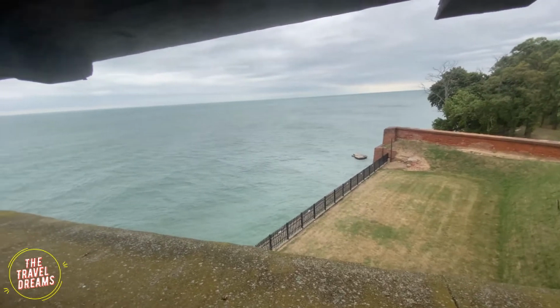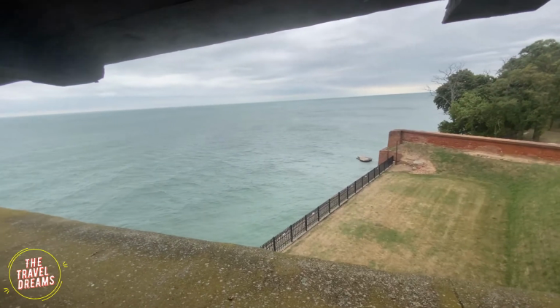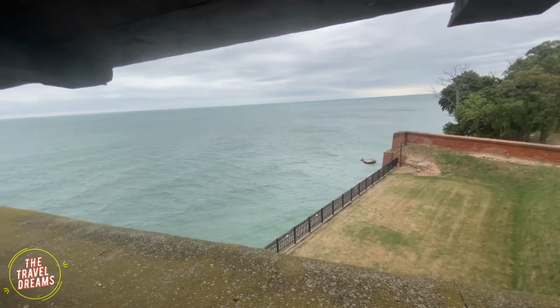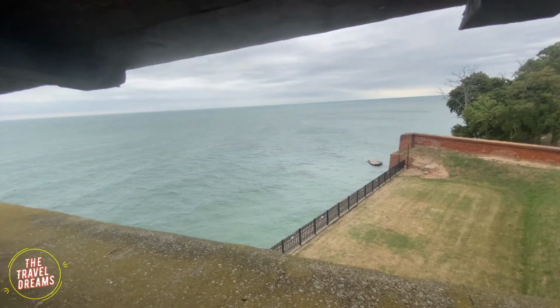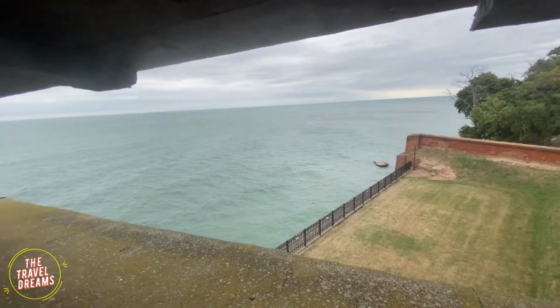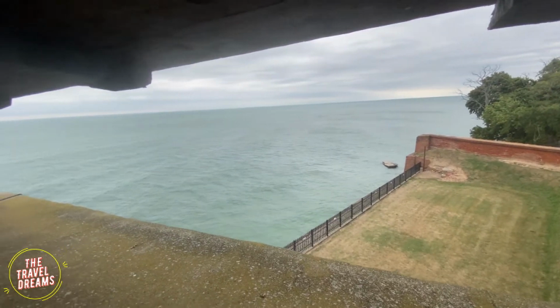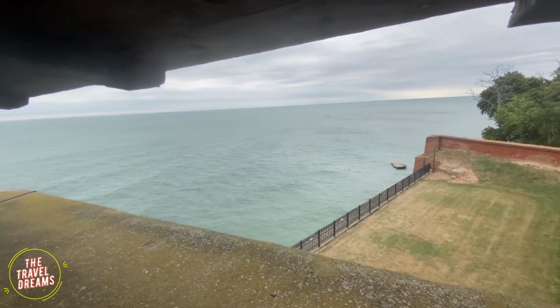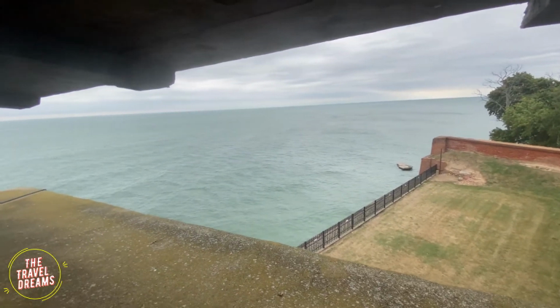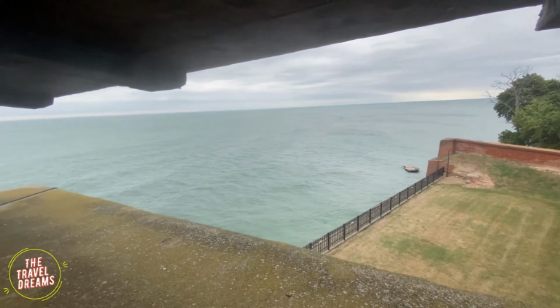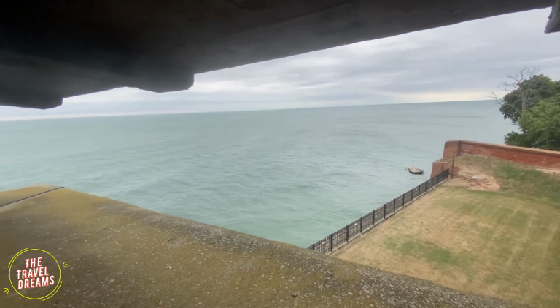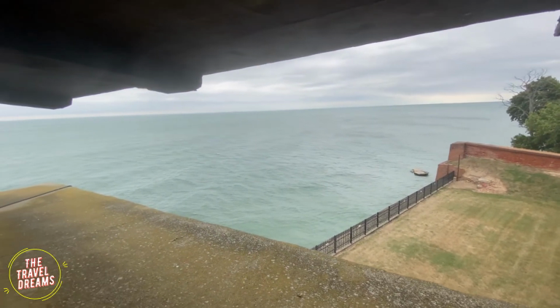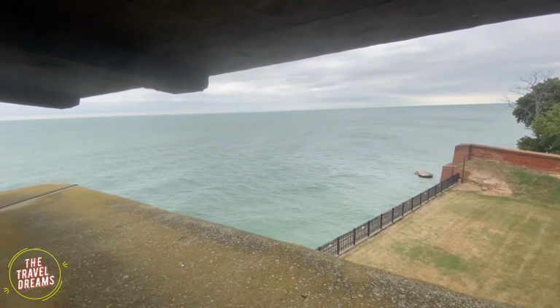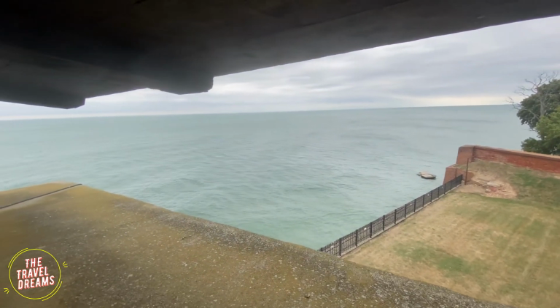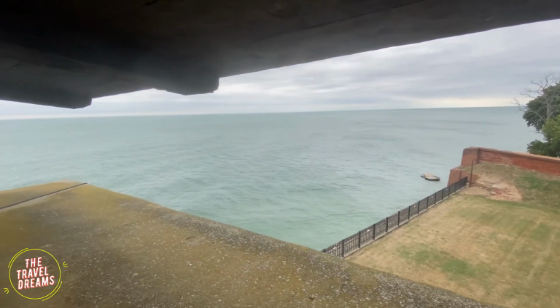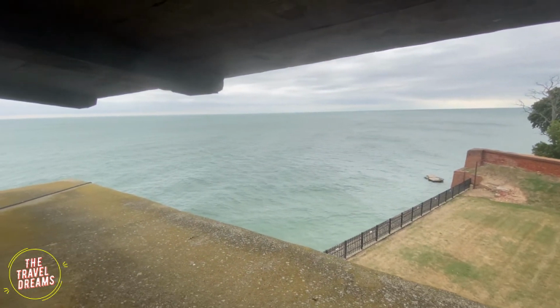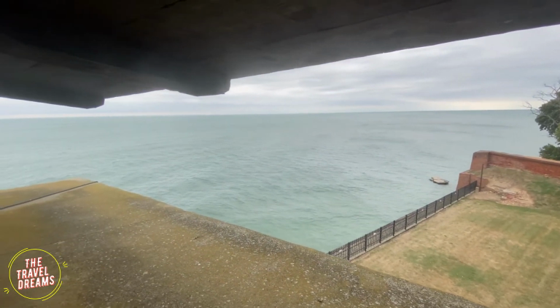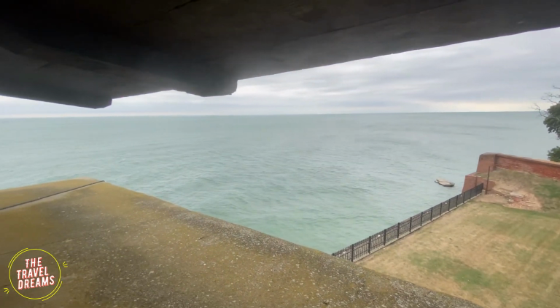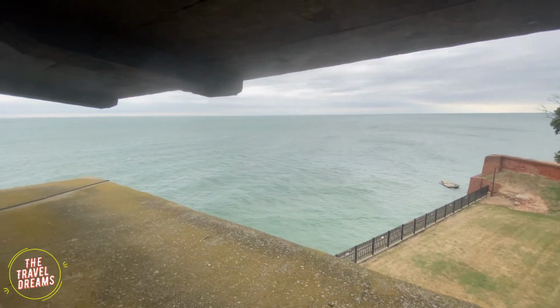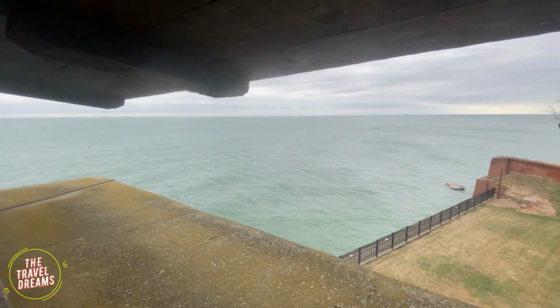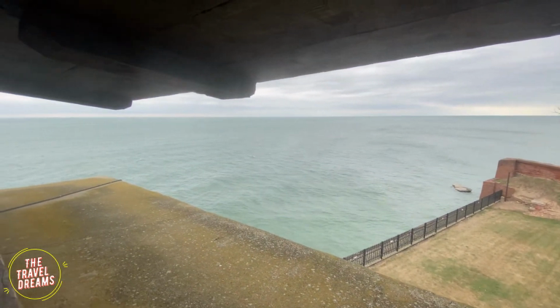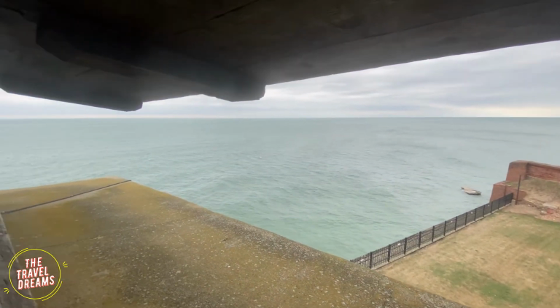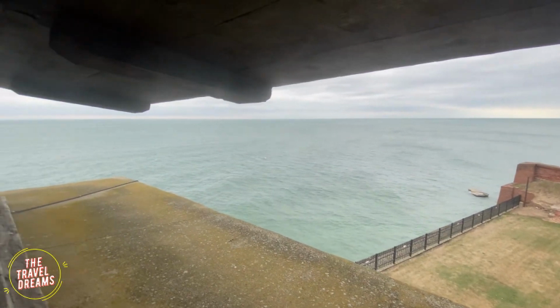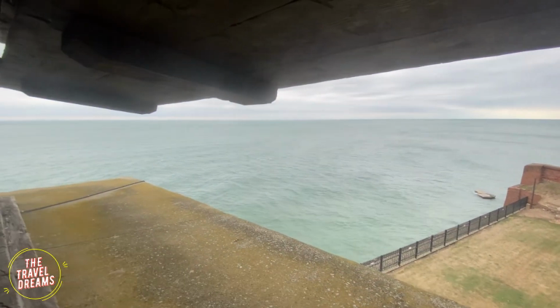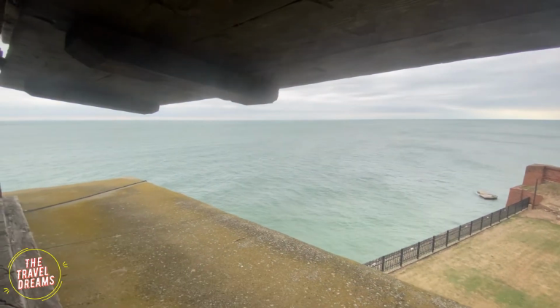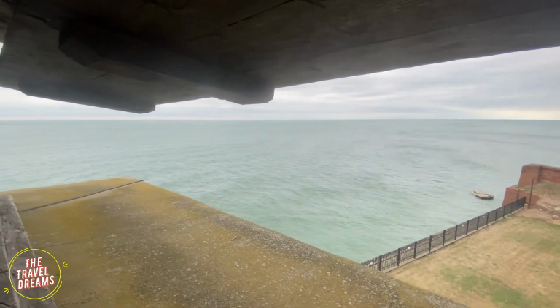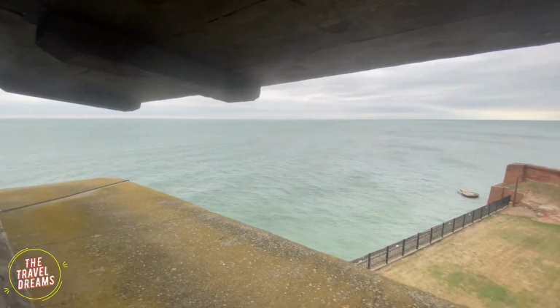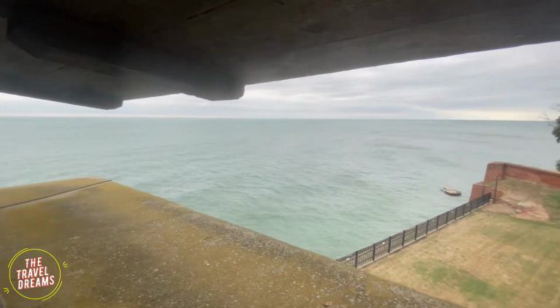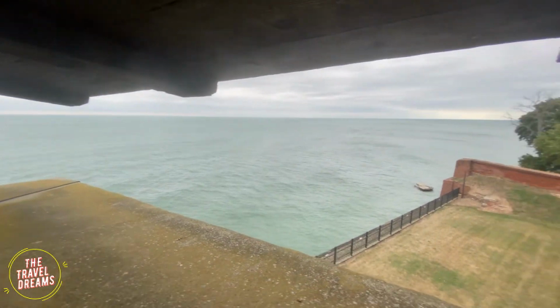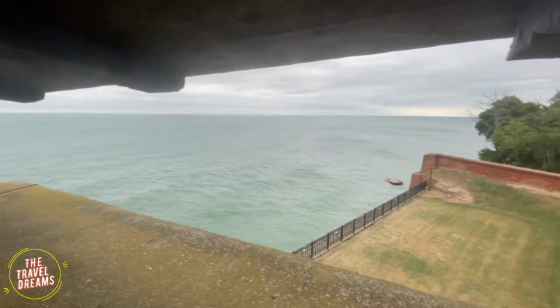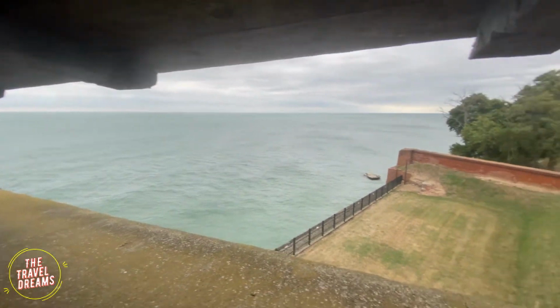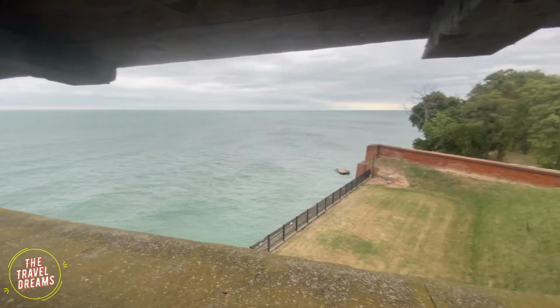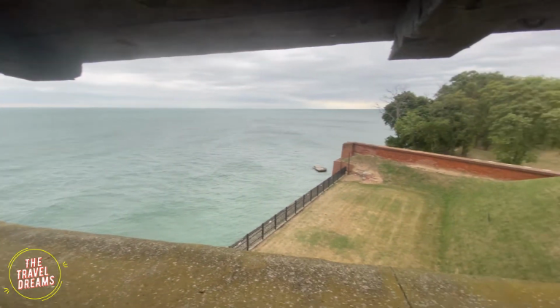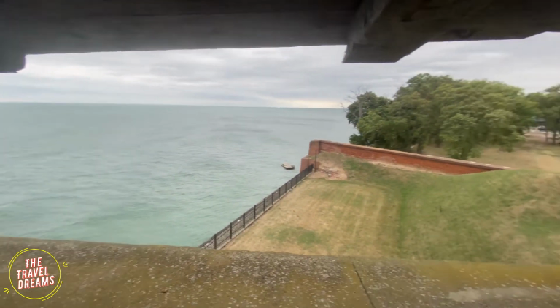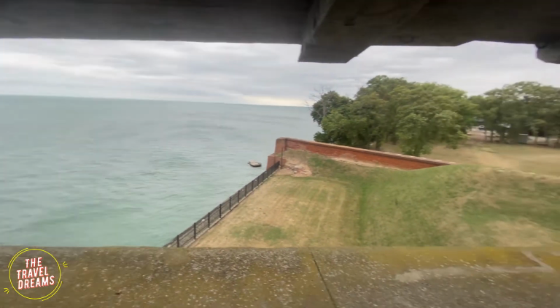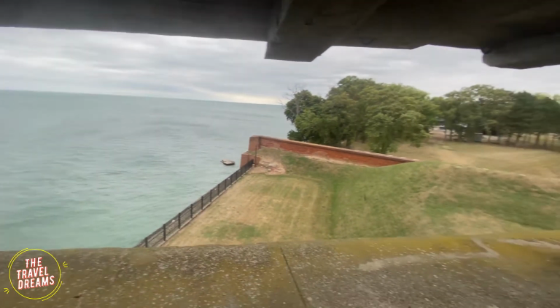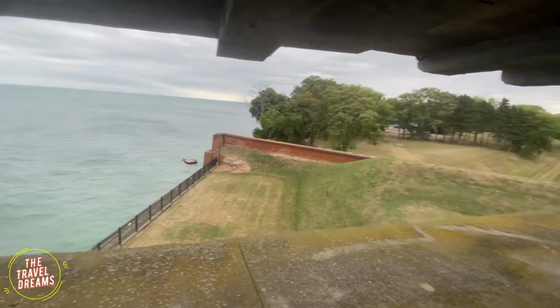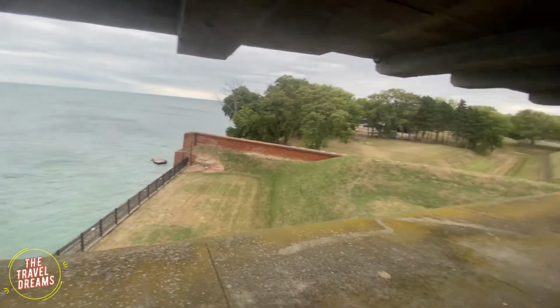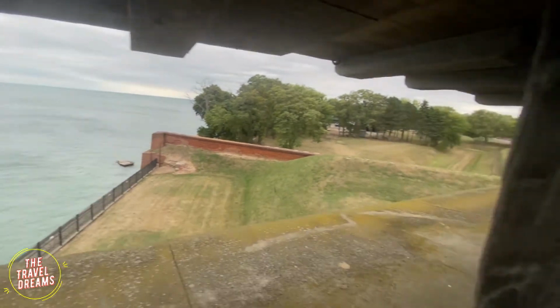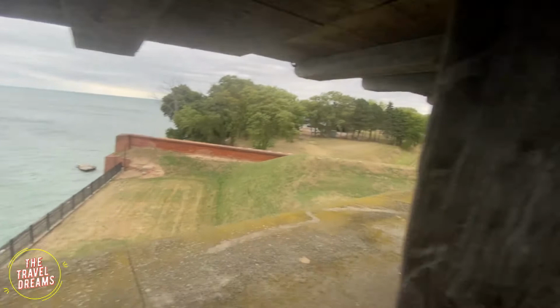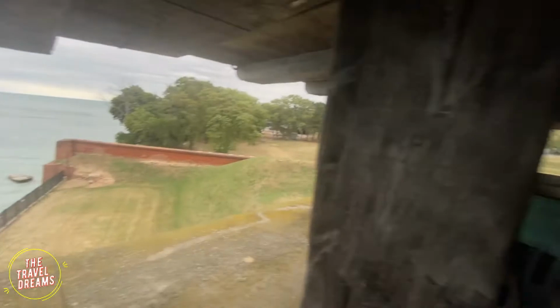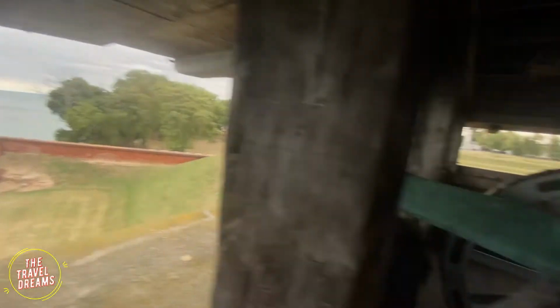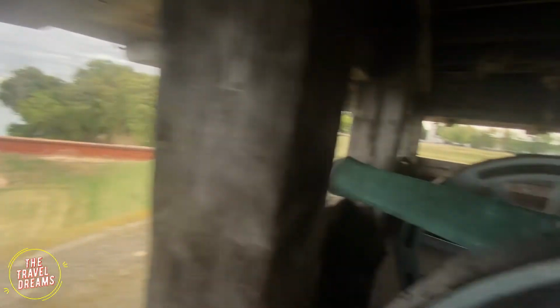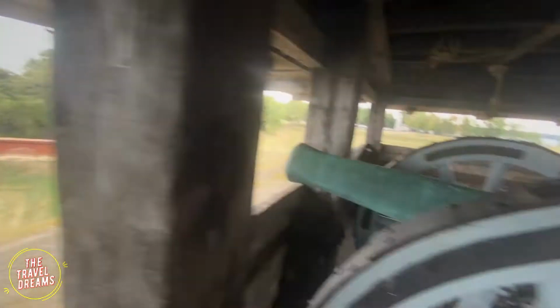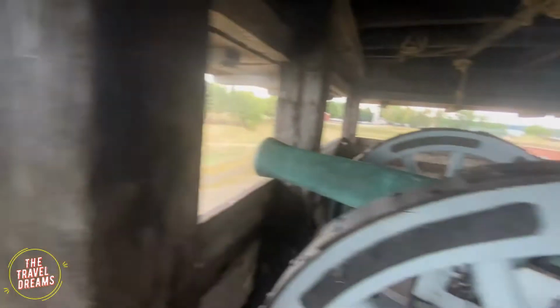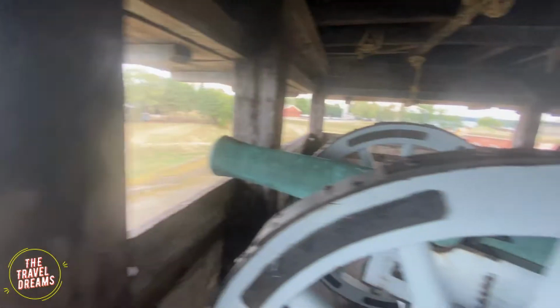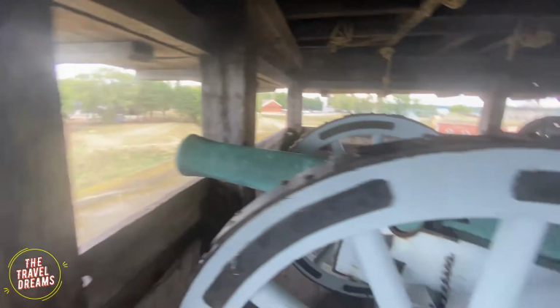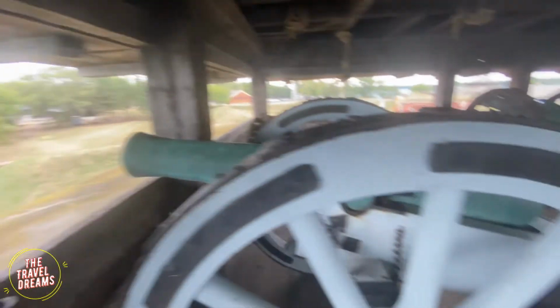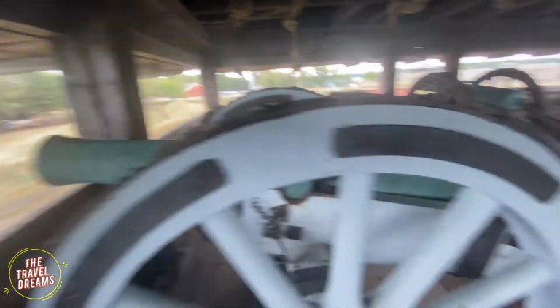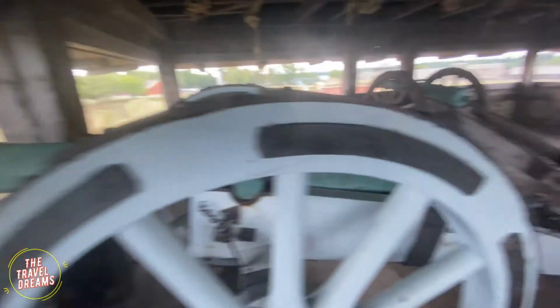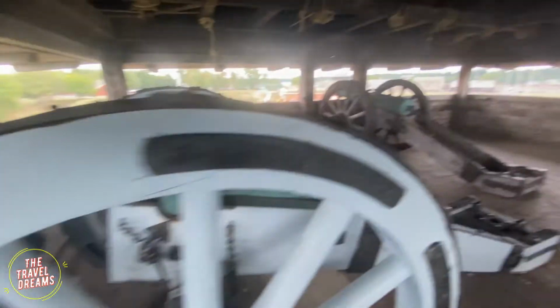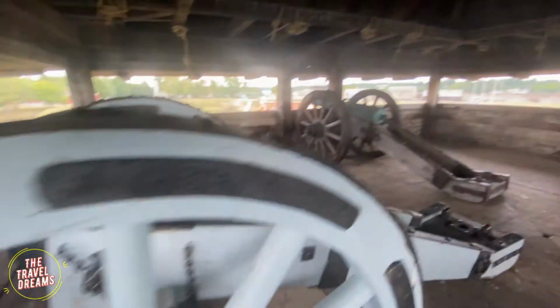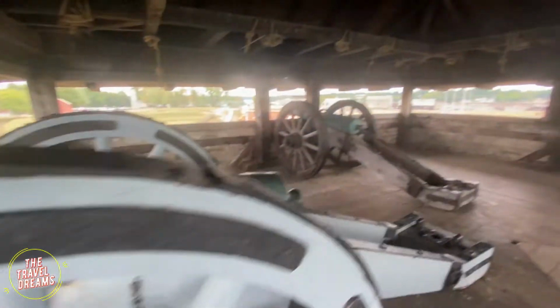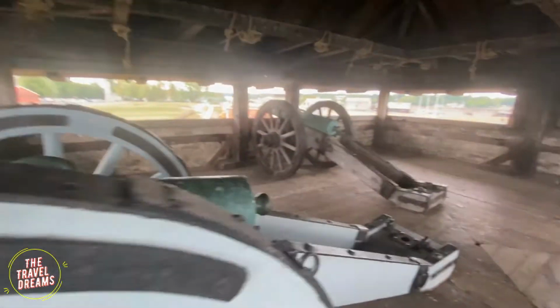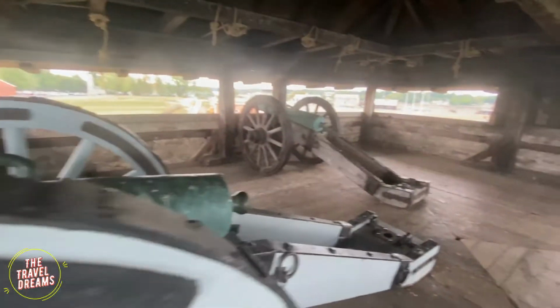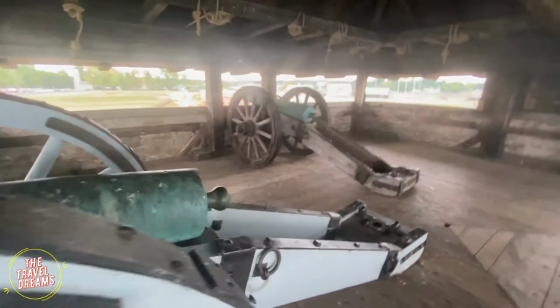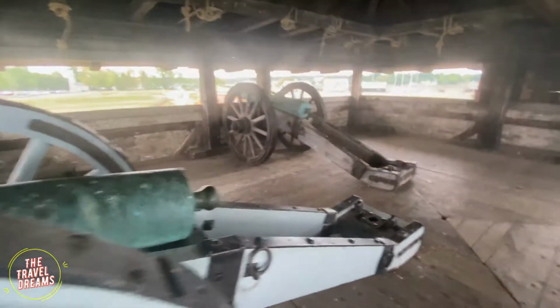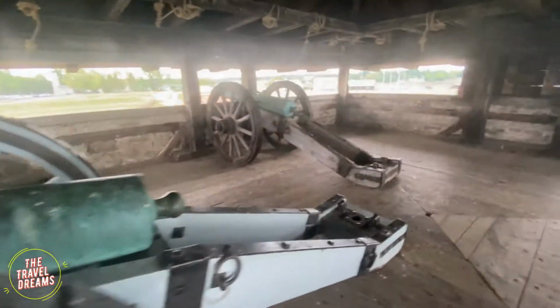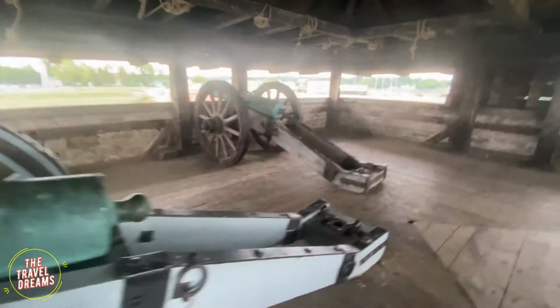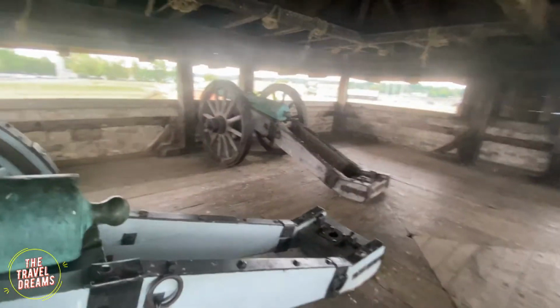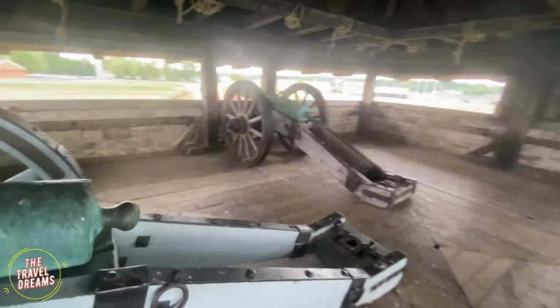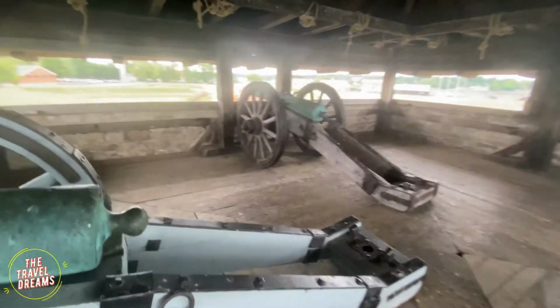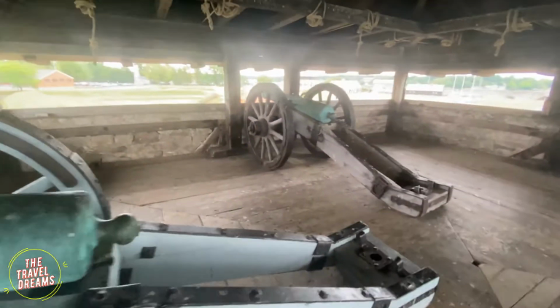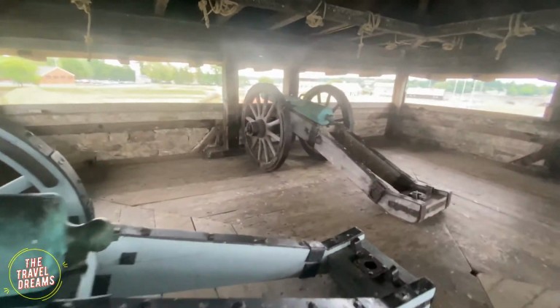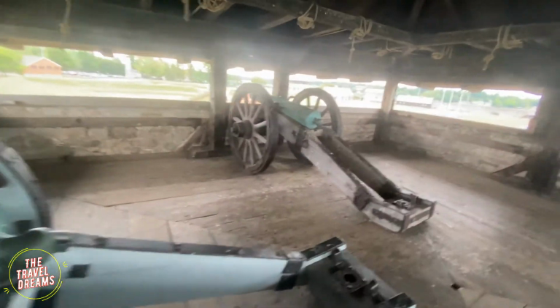This is a river-facing fort. This might have been used to defend against enemies attacking from the river.